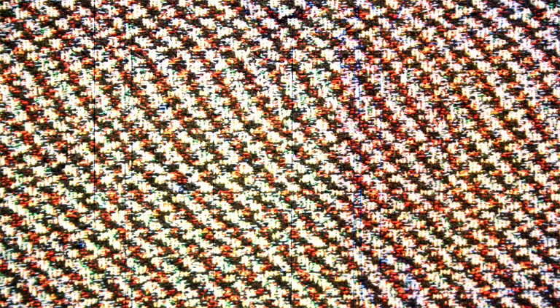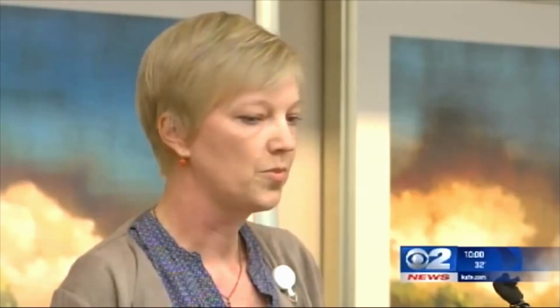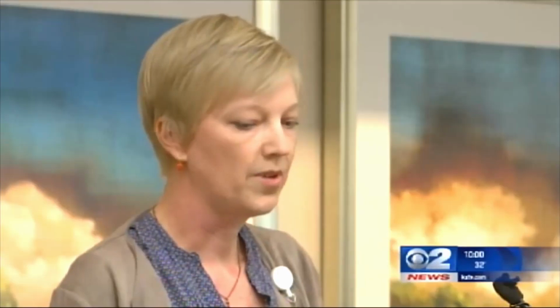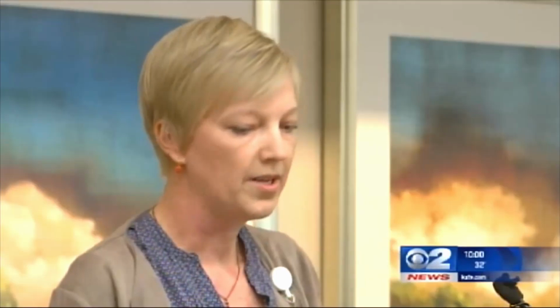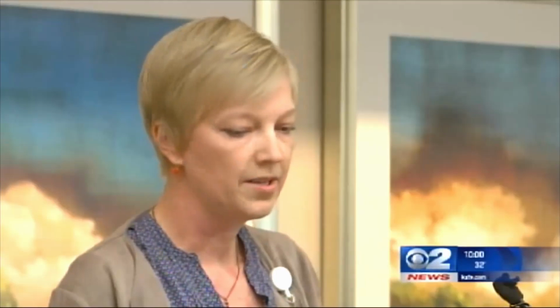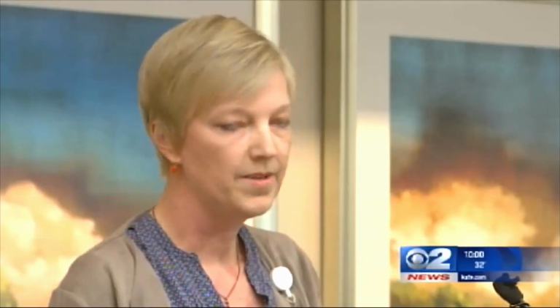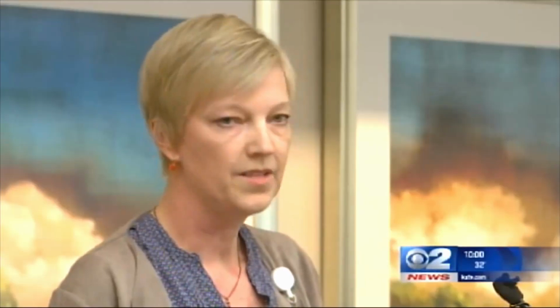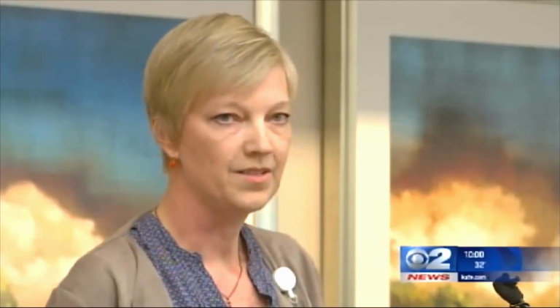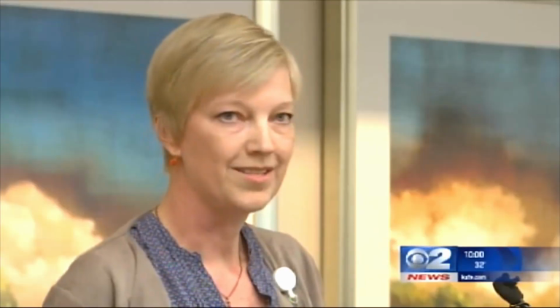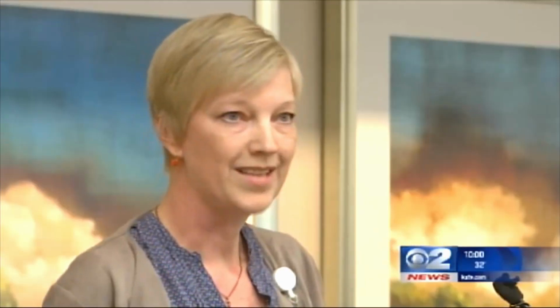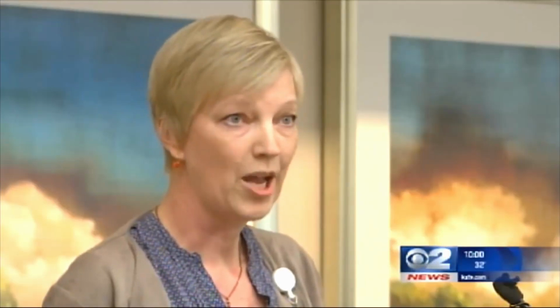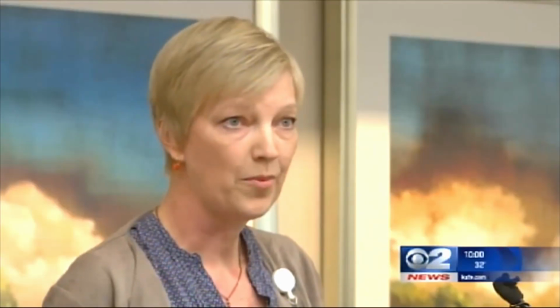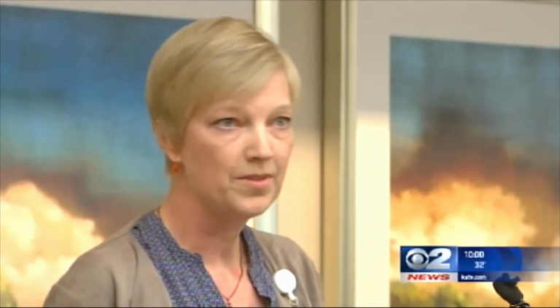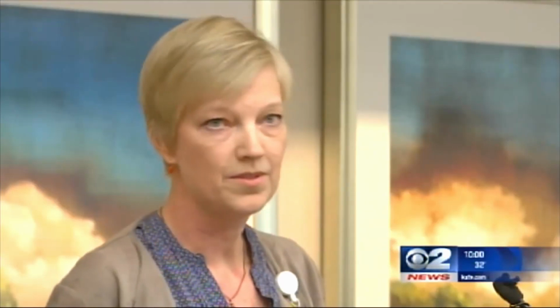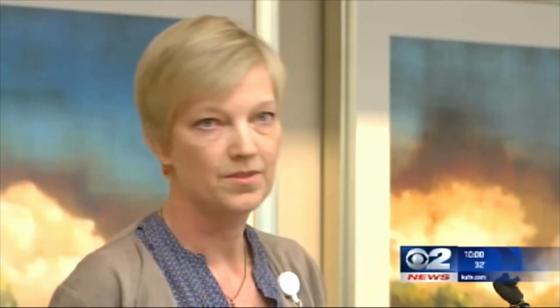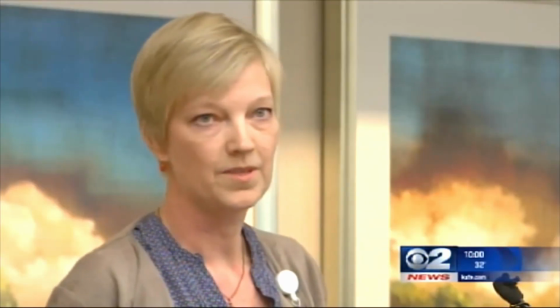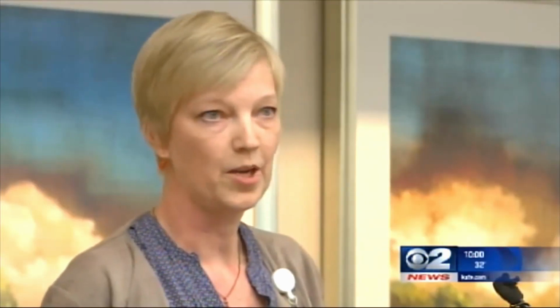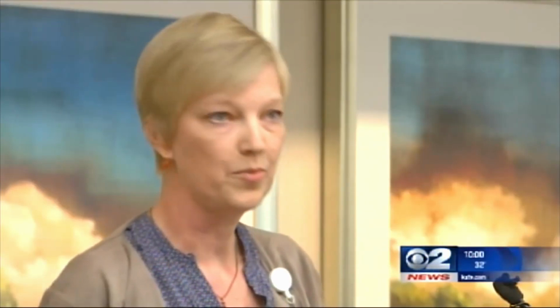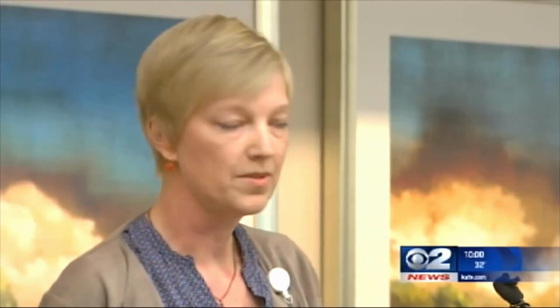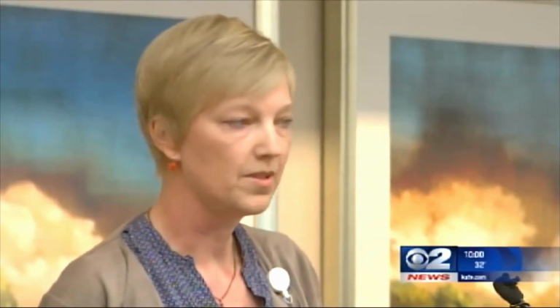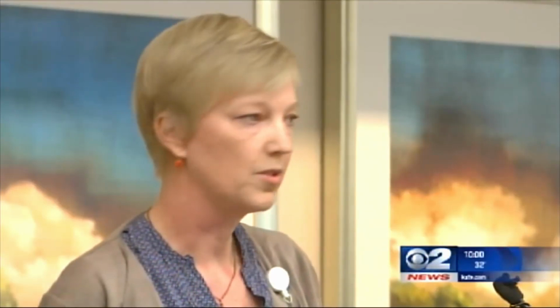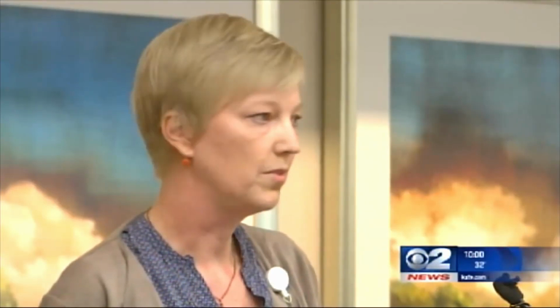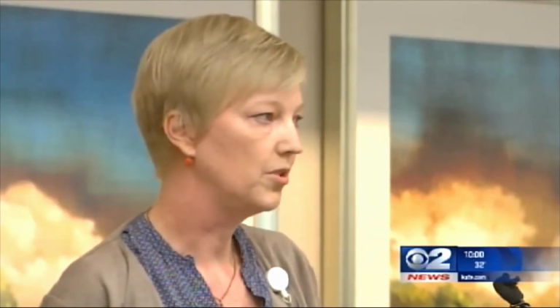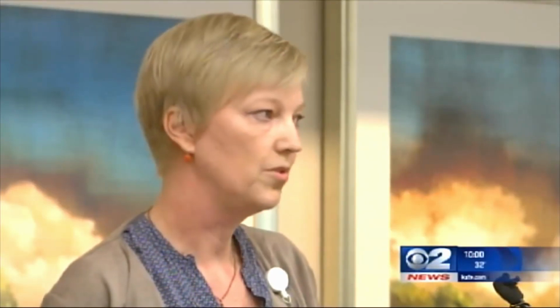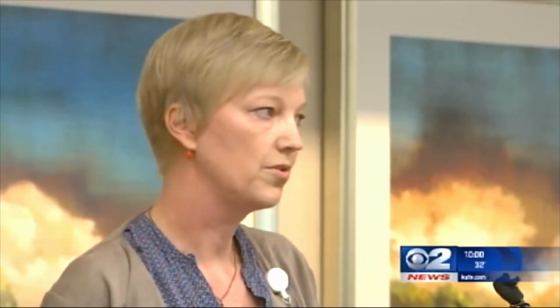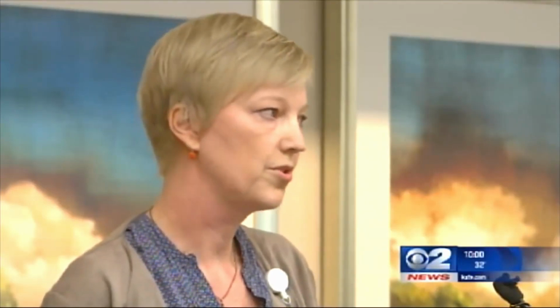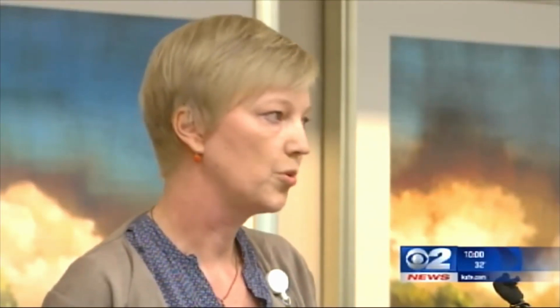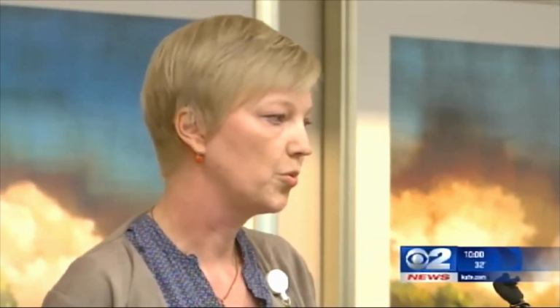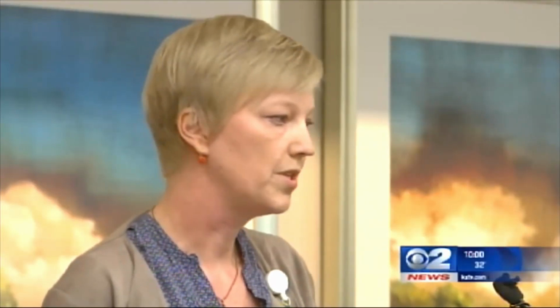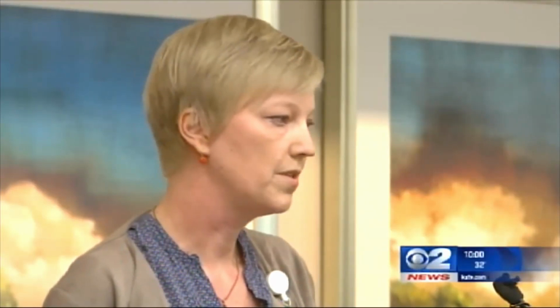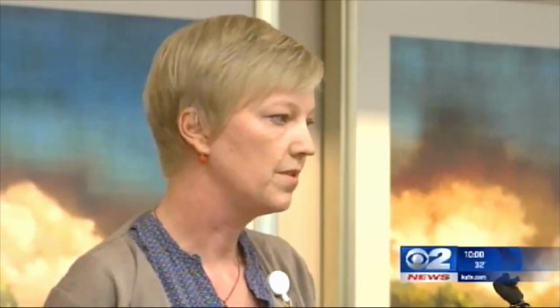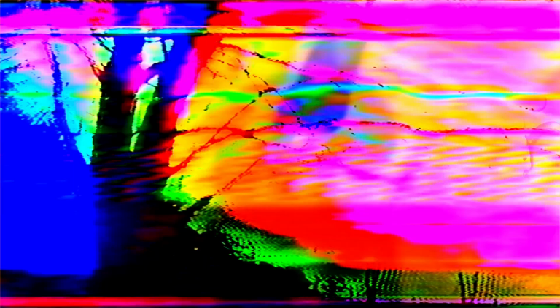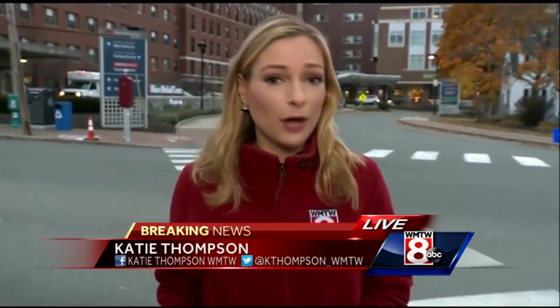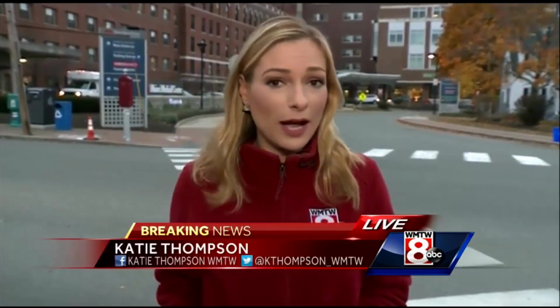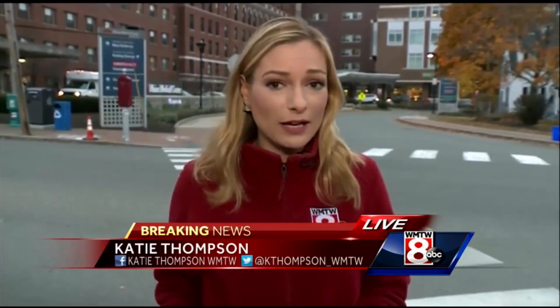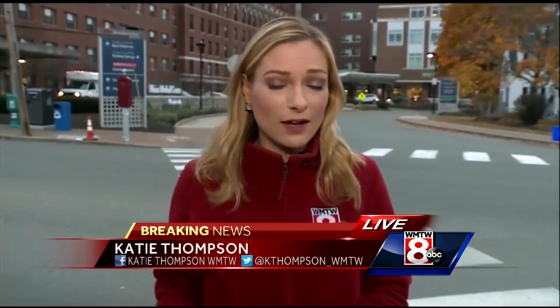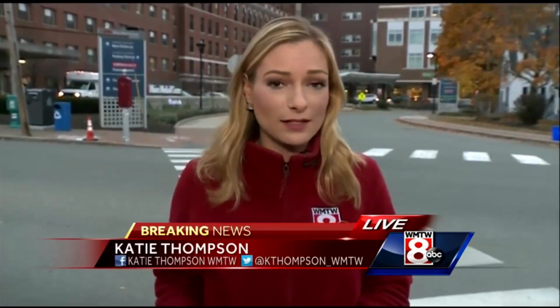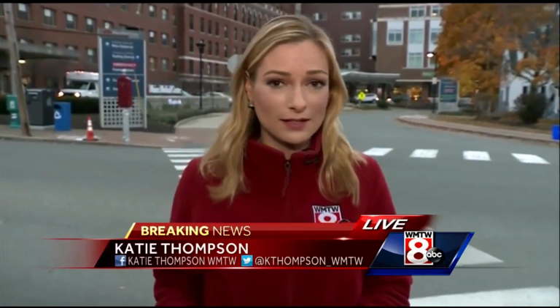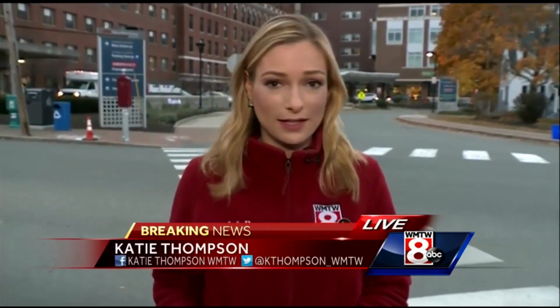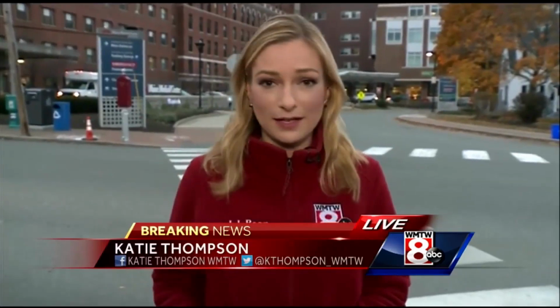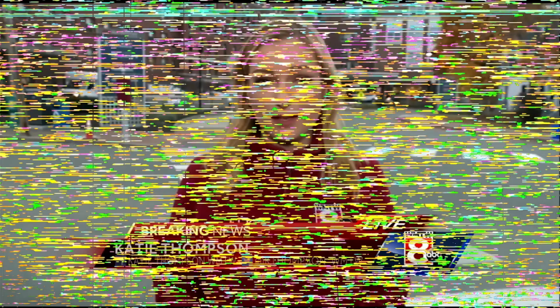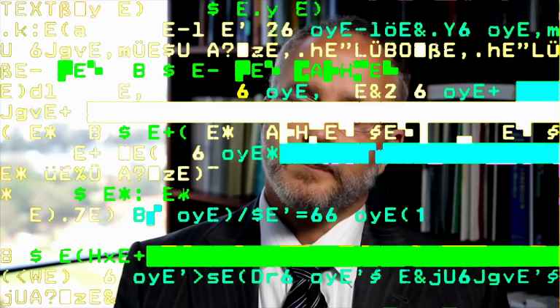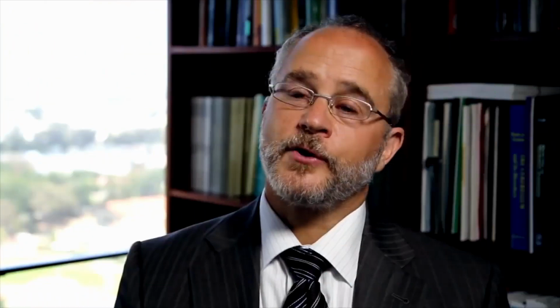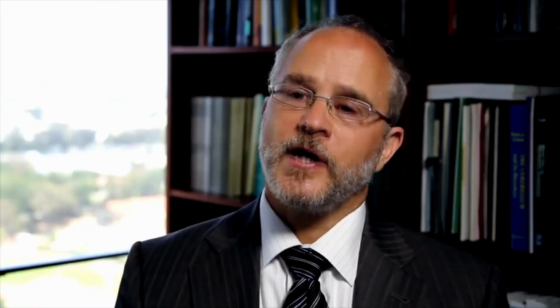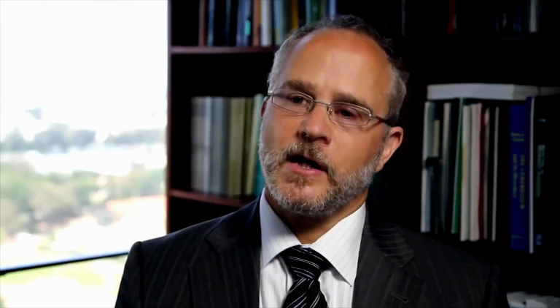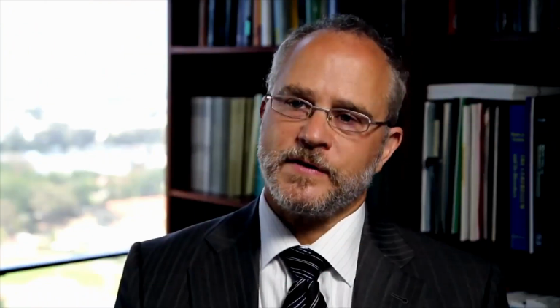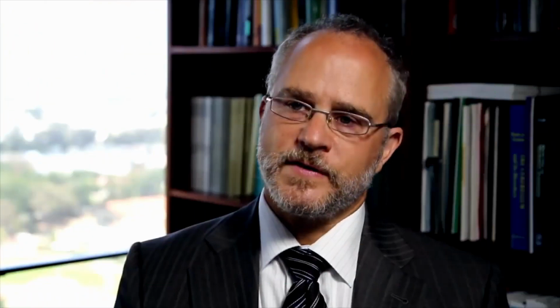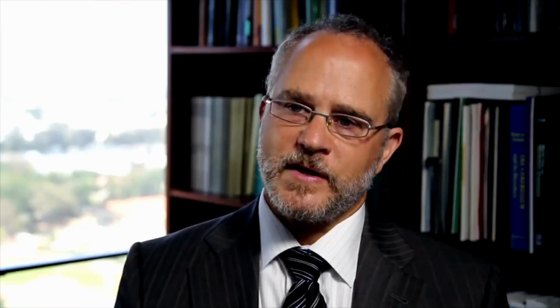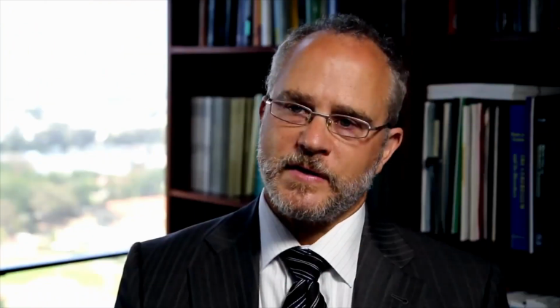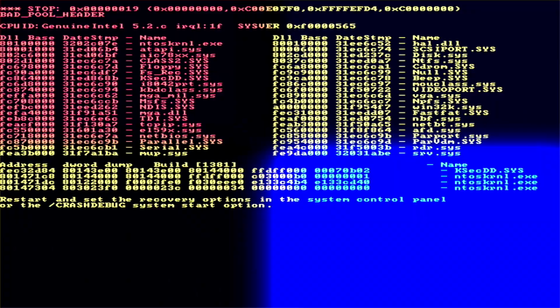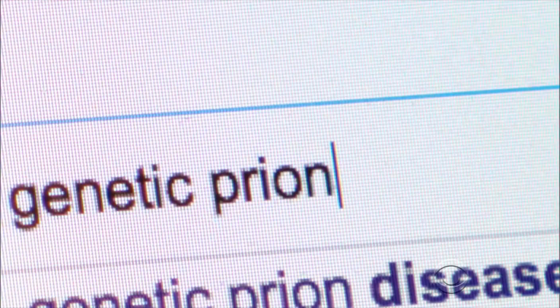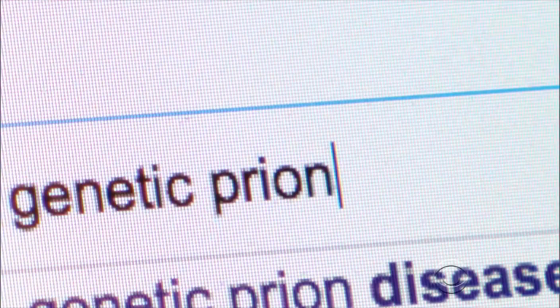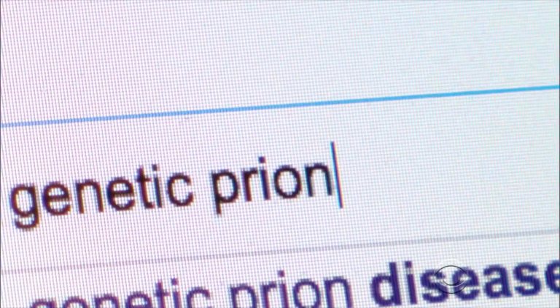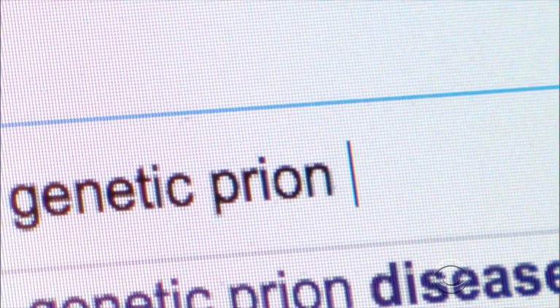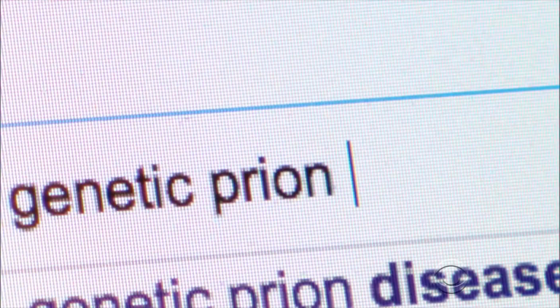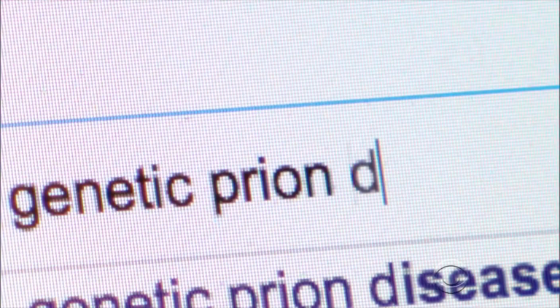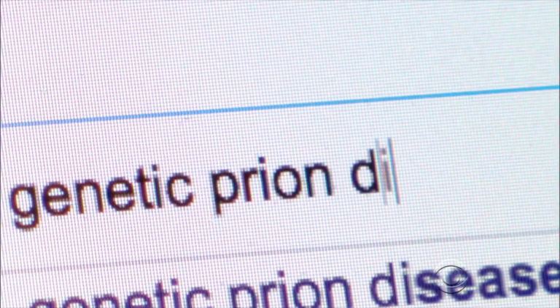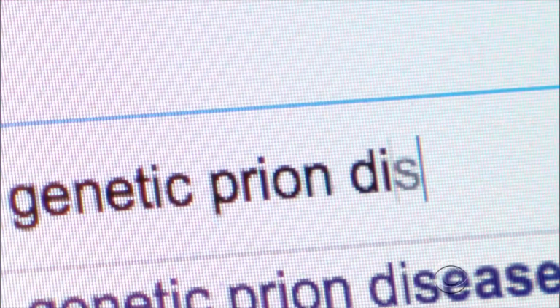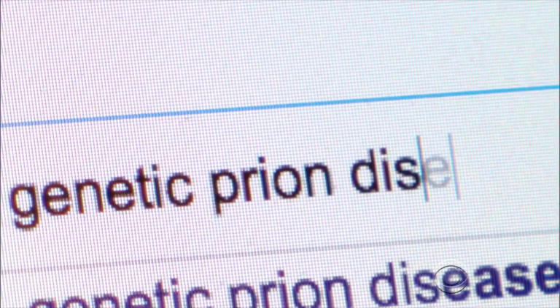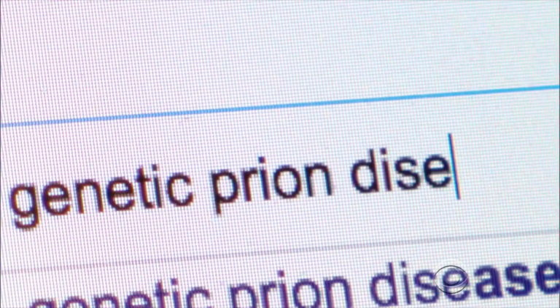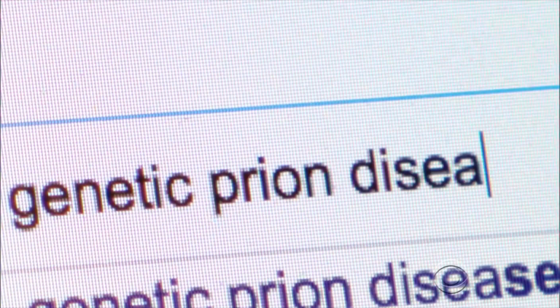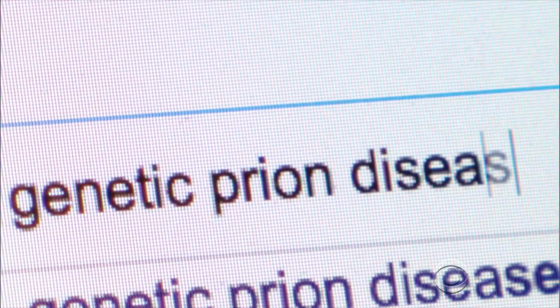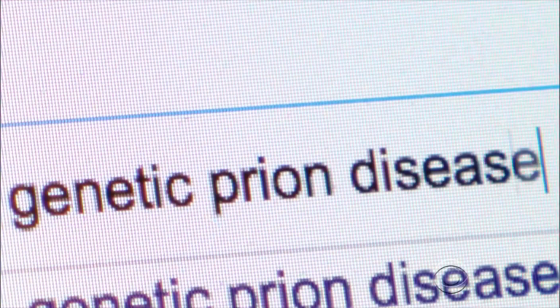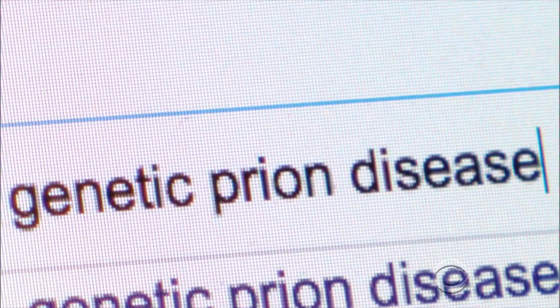Sporadic means it just happens — it just happens out of the blue, there's no reason. There is also prion disease and genetic prion disease.